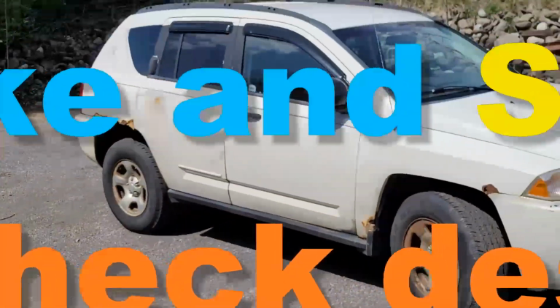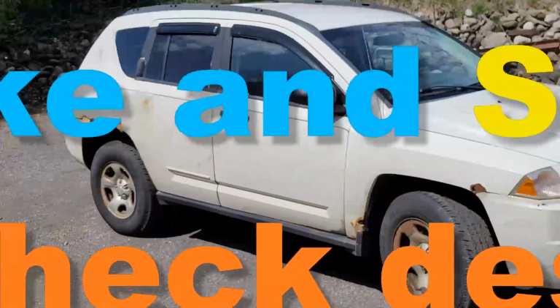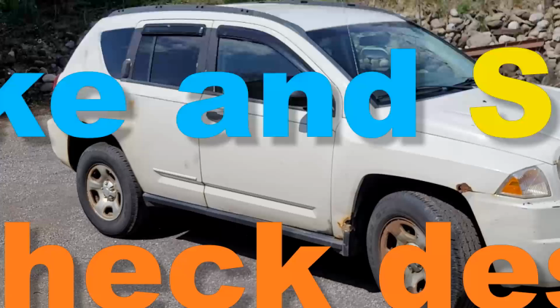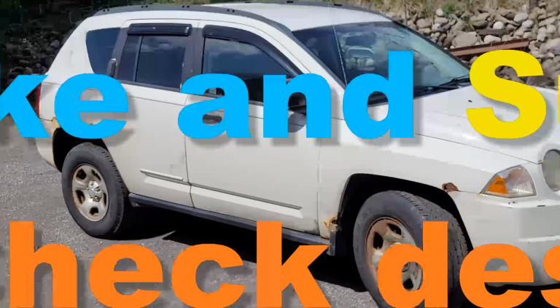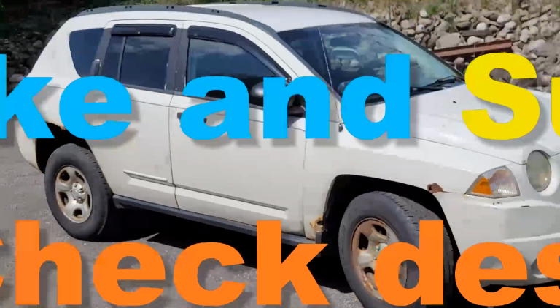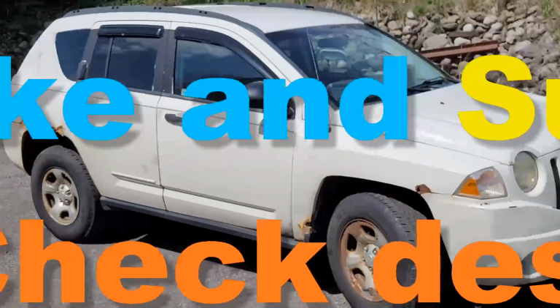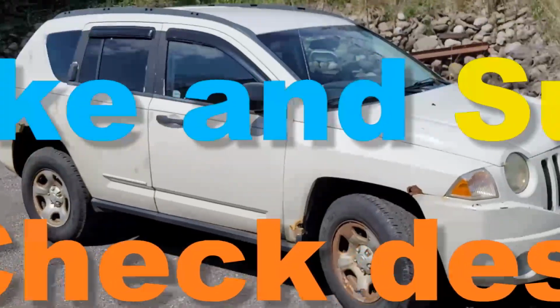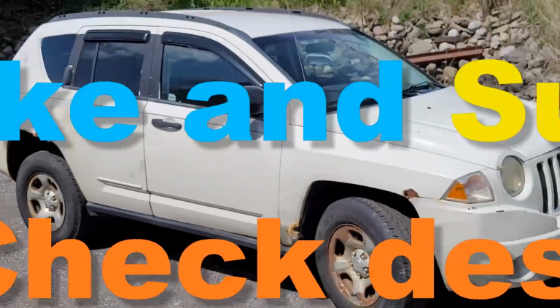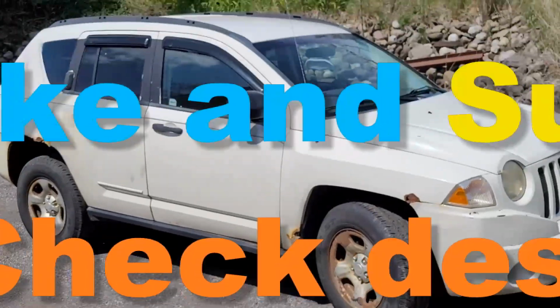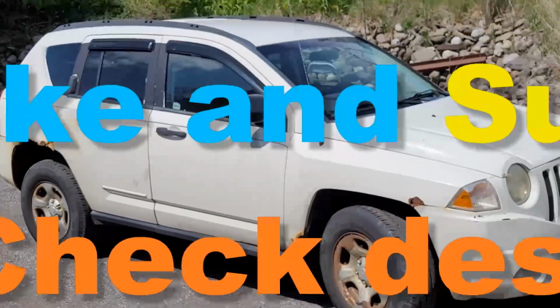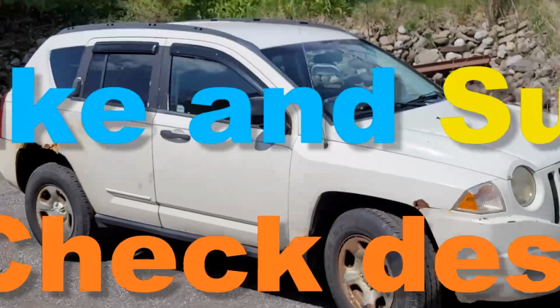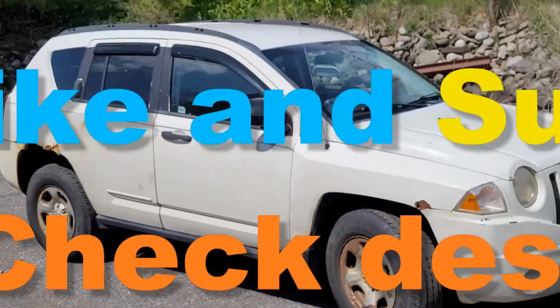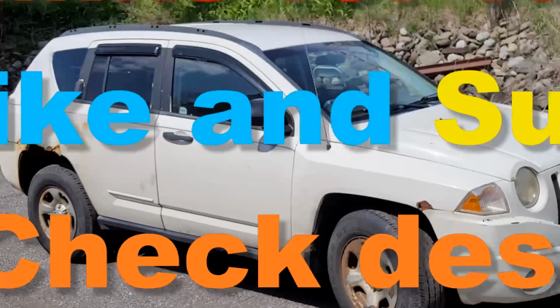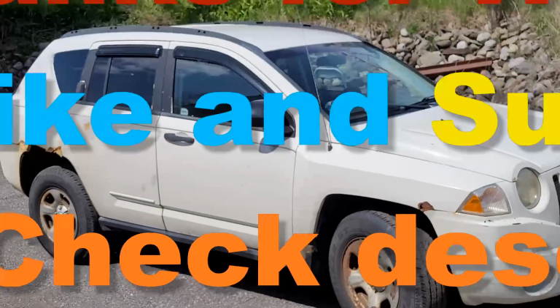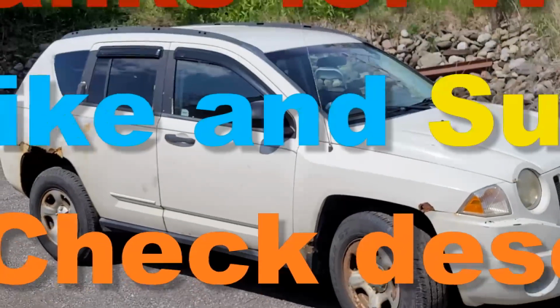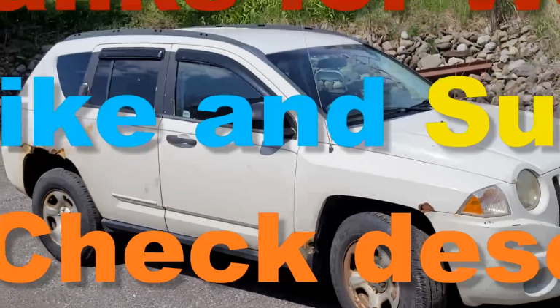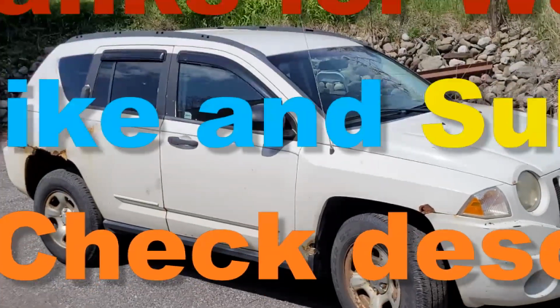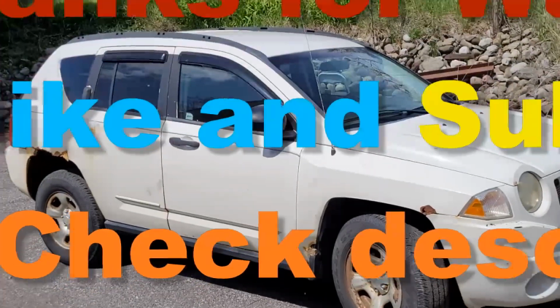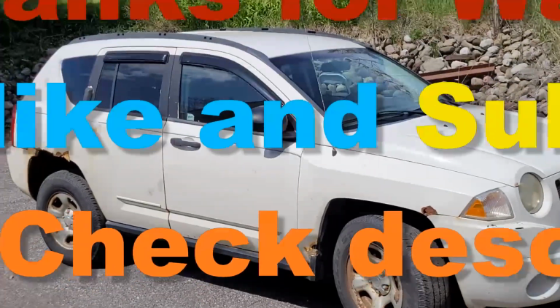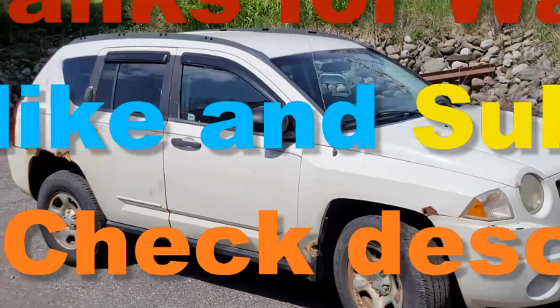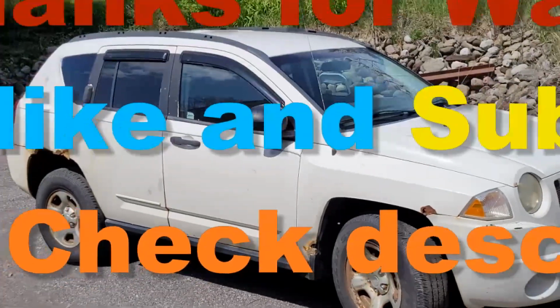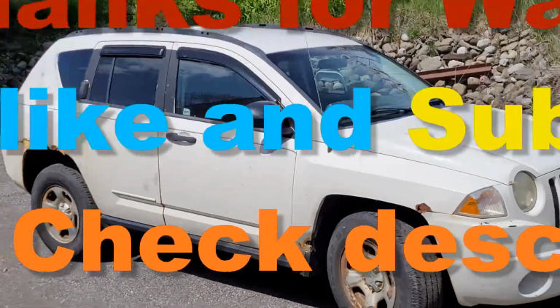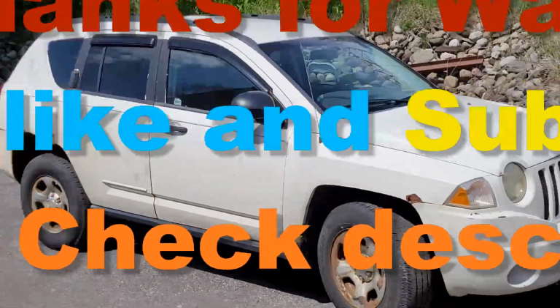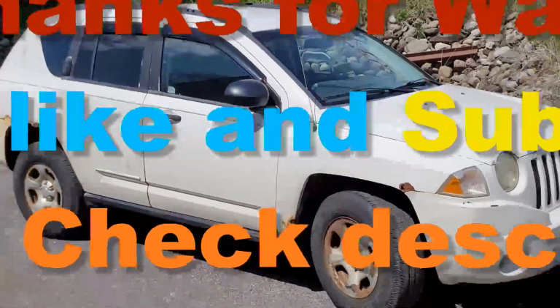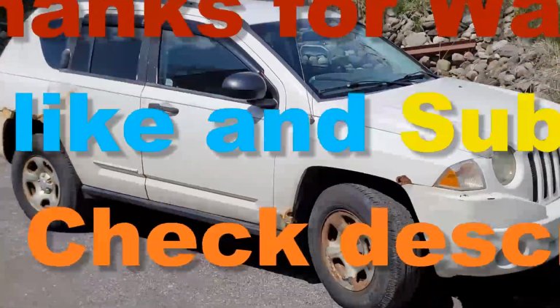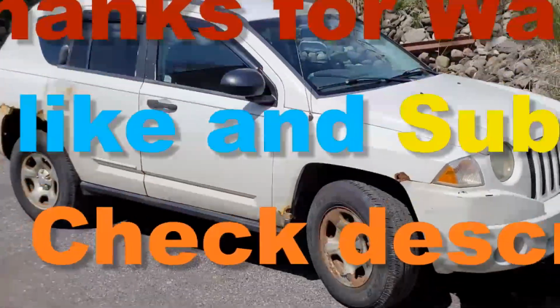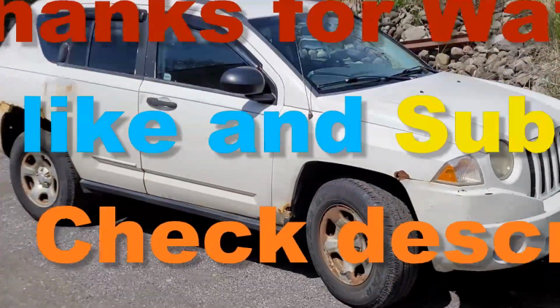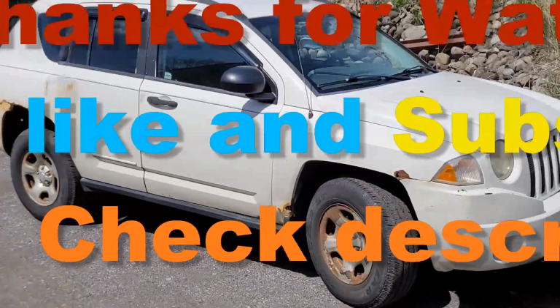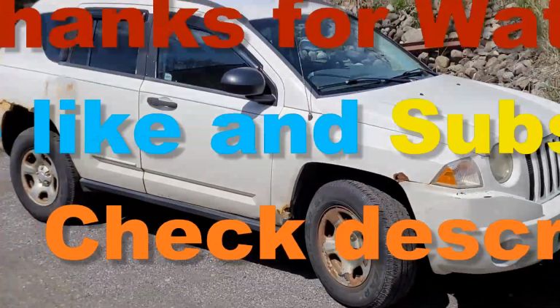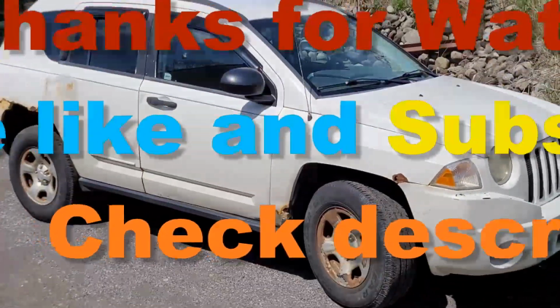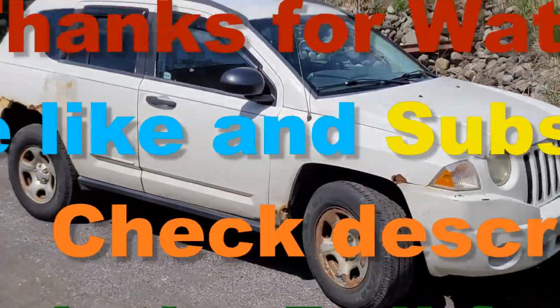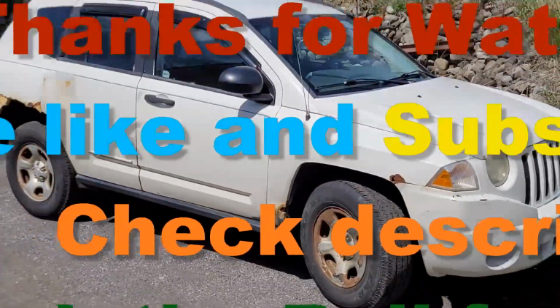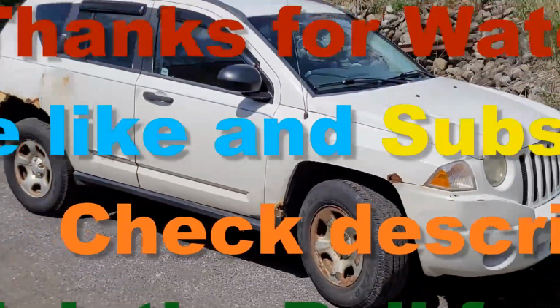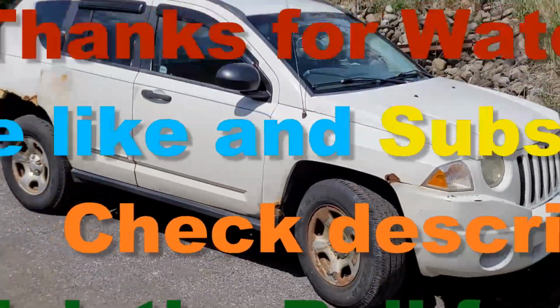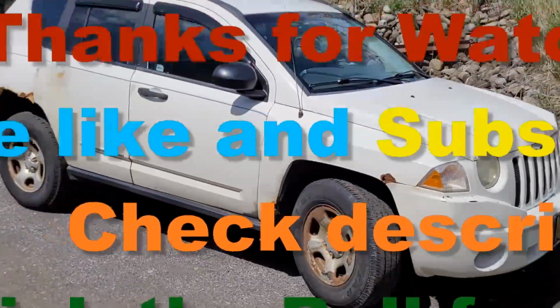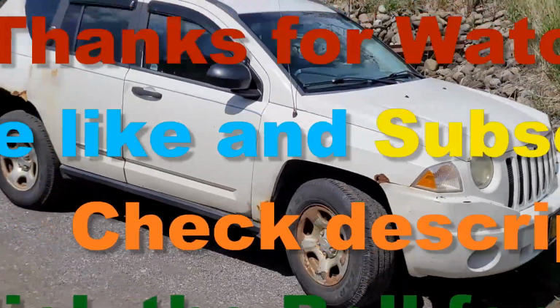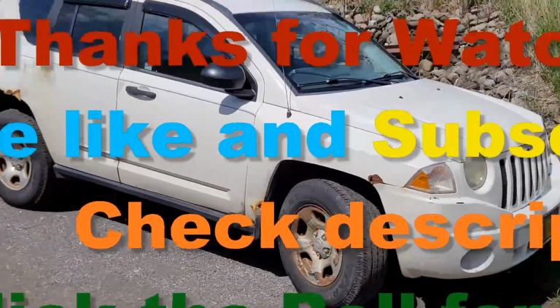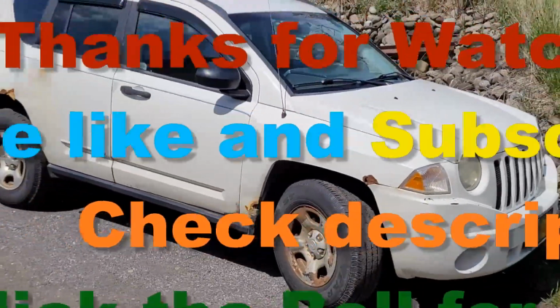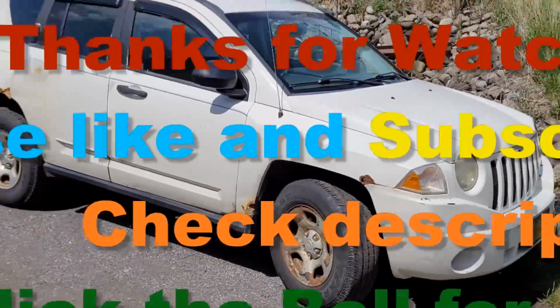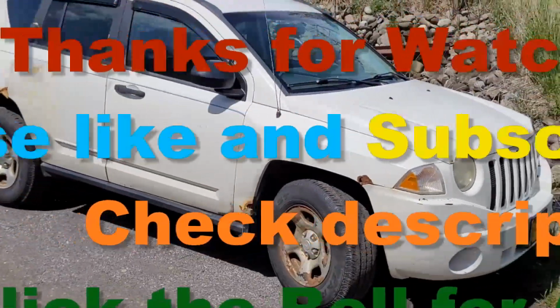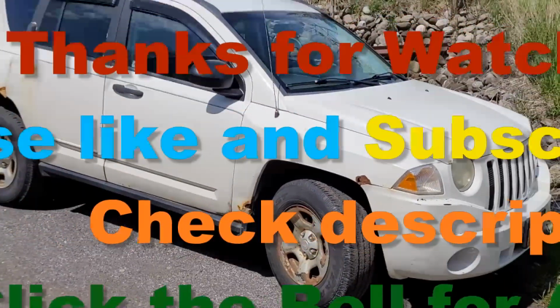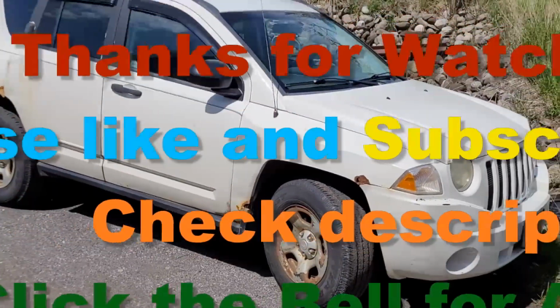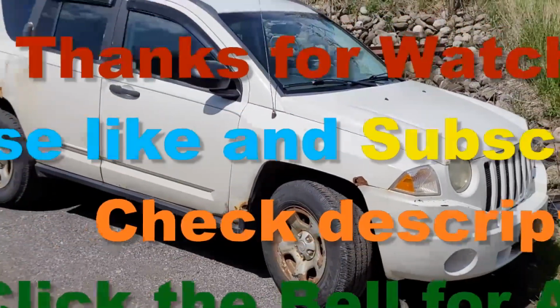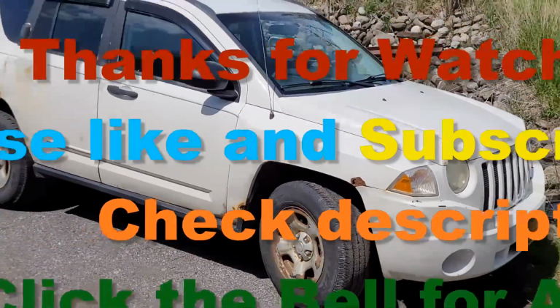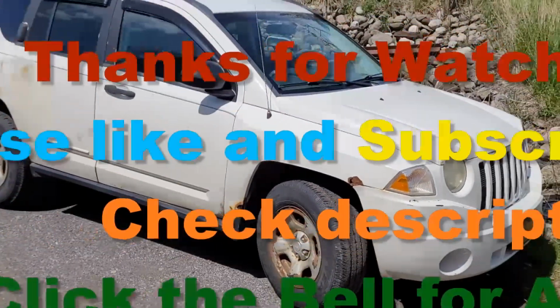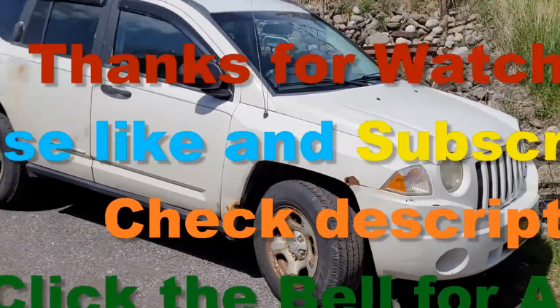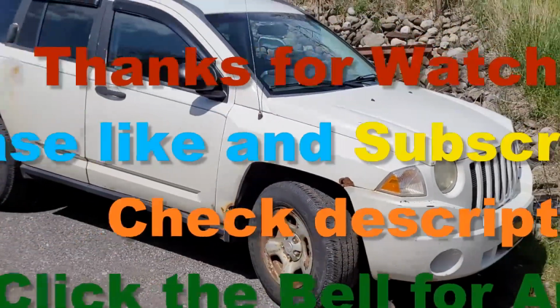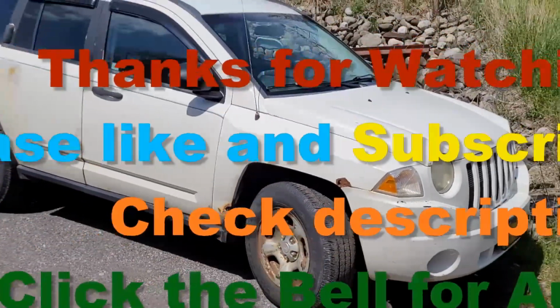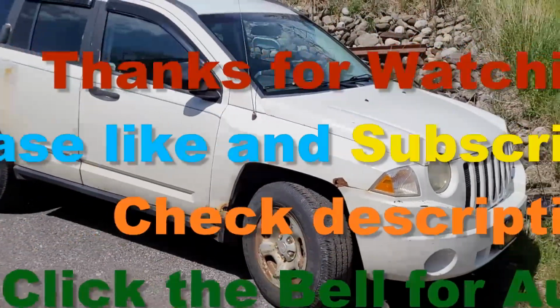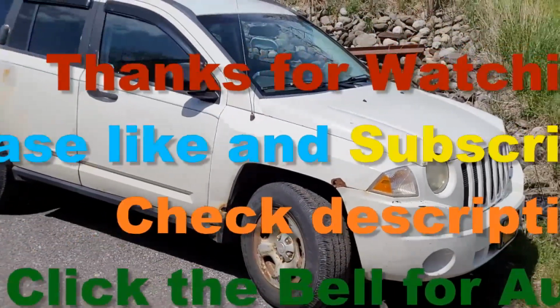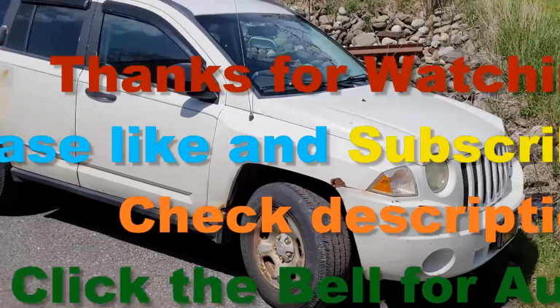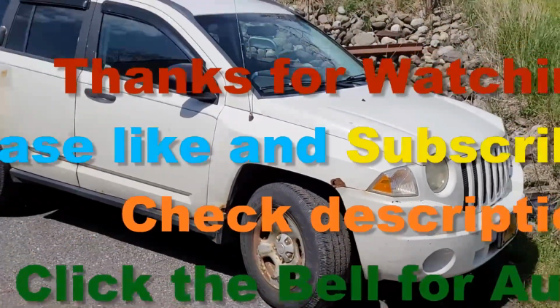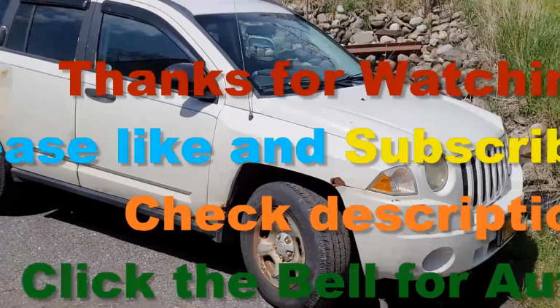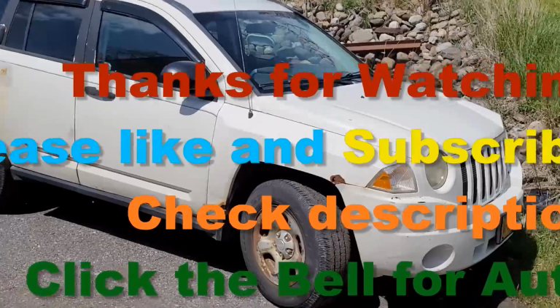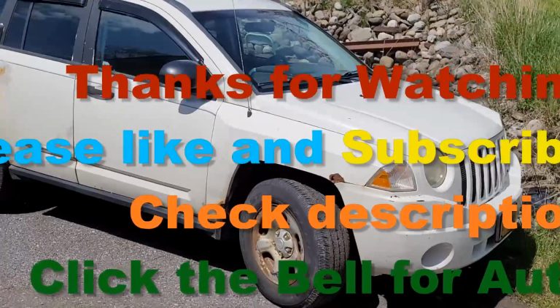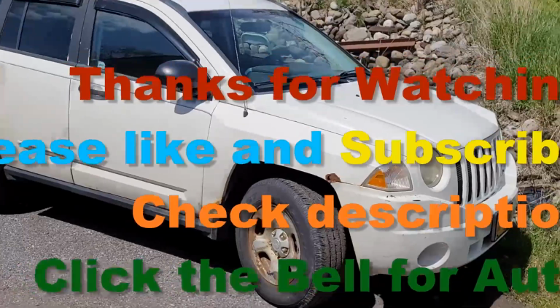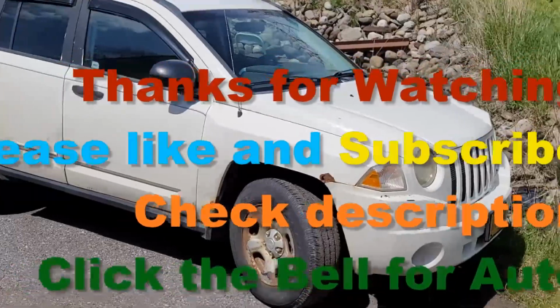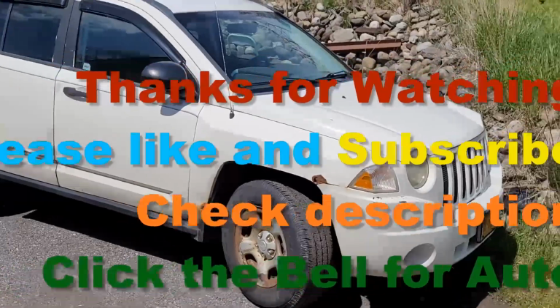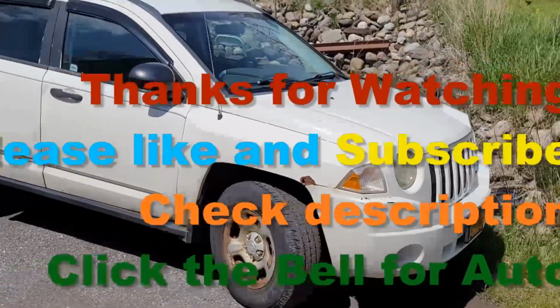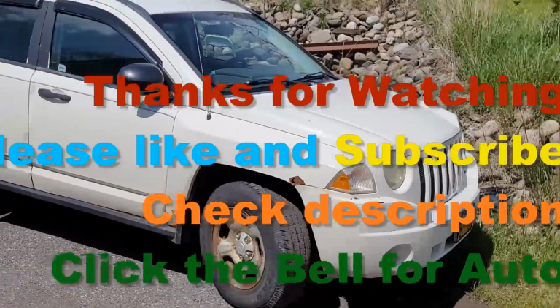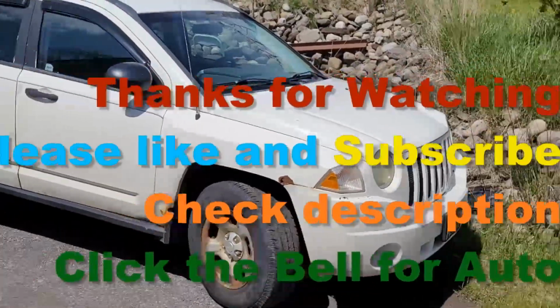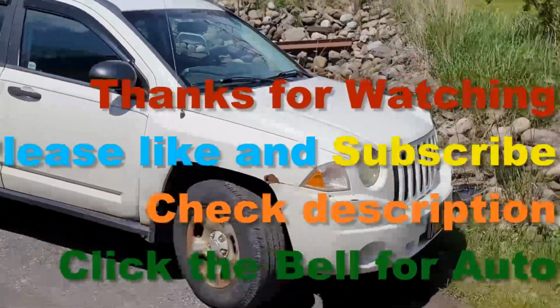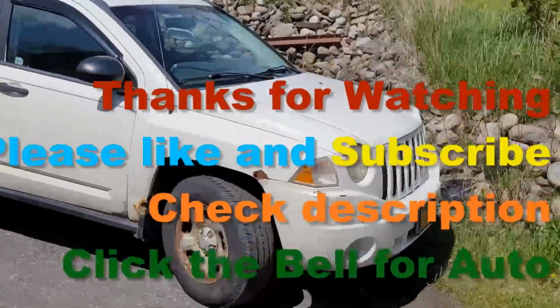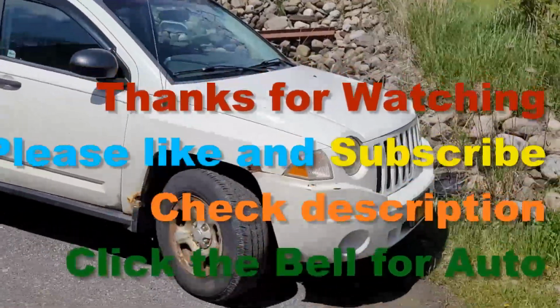I'm Dan, thanks for watching. Don't forget to comment, subscribe, definitely share. Catch me on the next Dana Crosby's Garage.